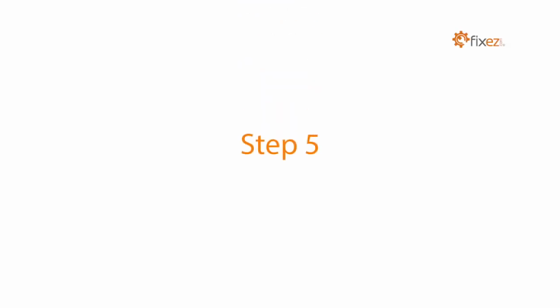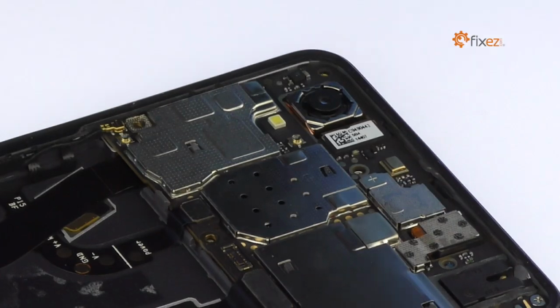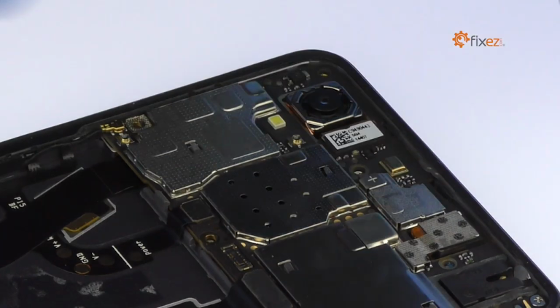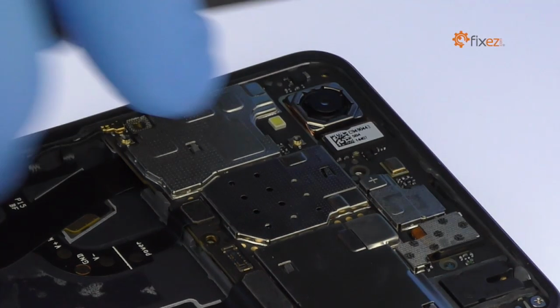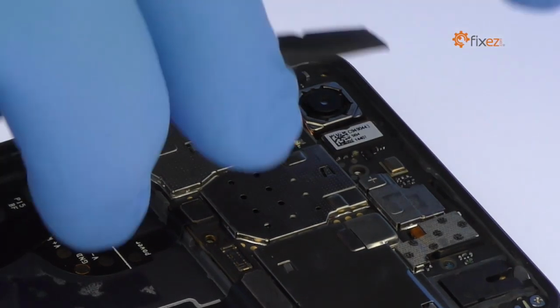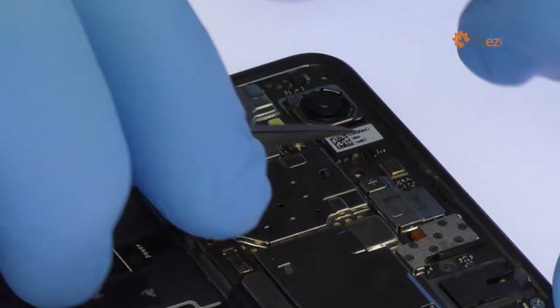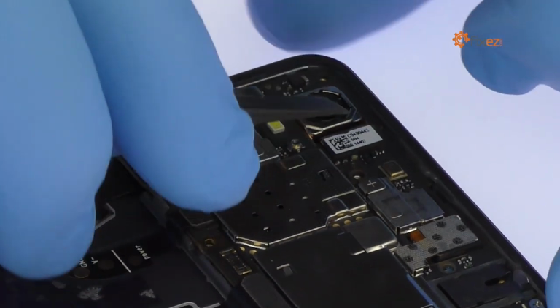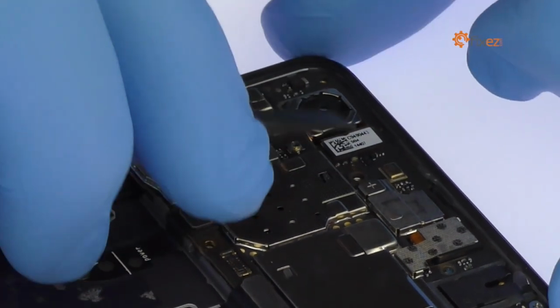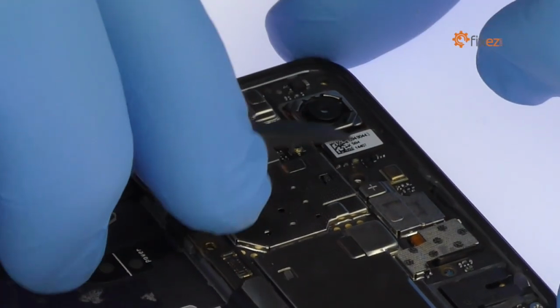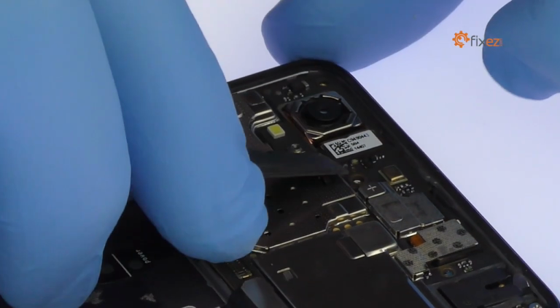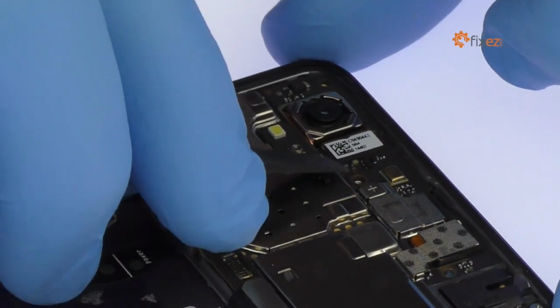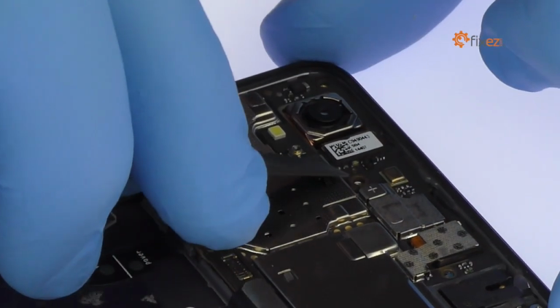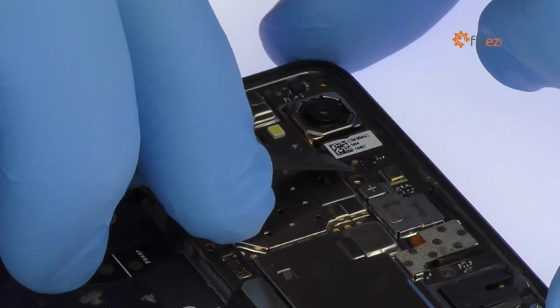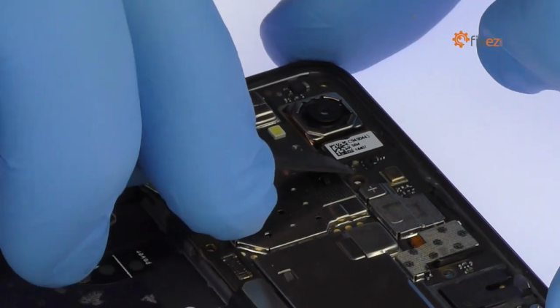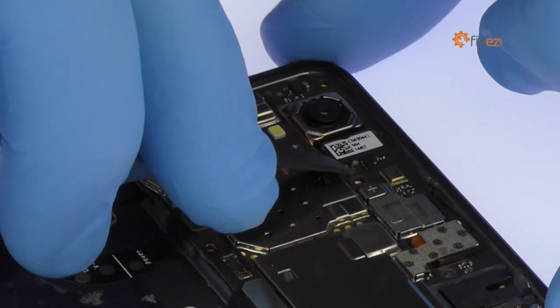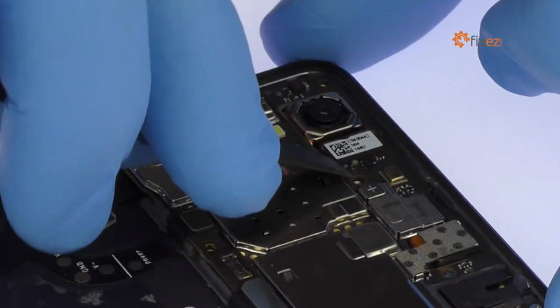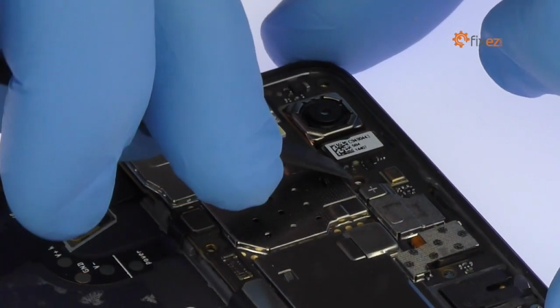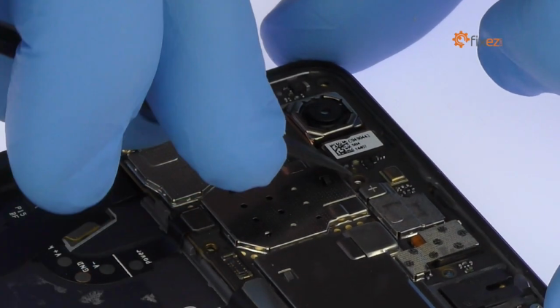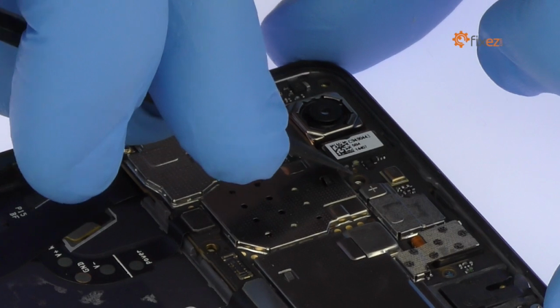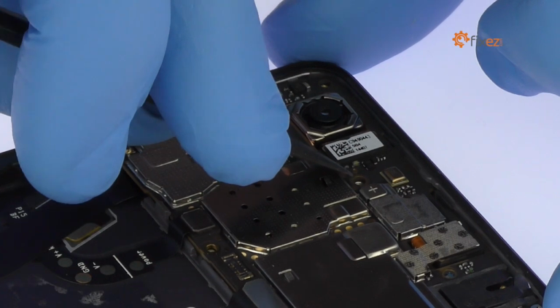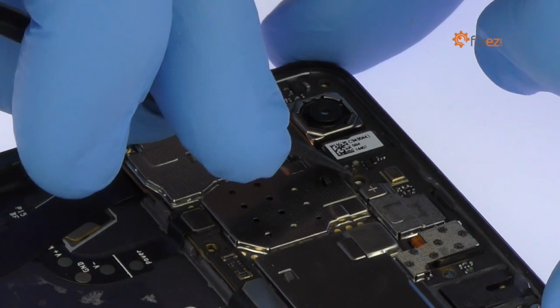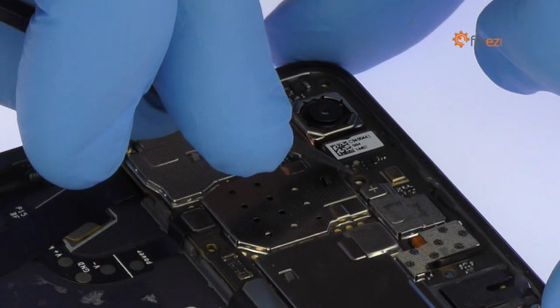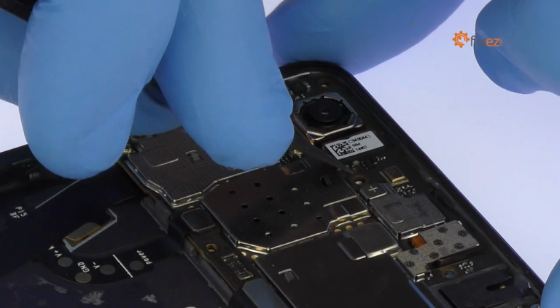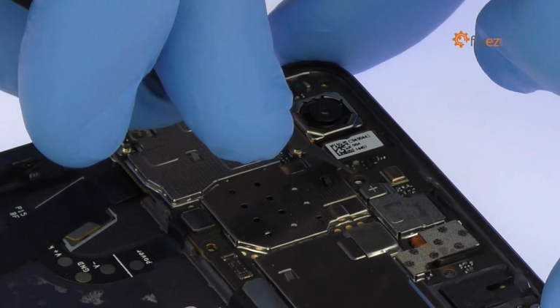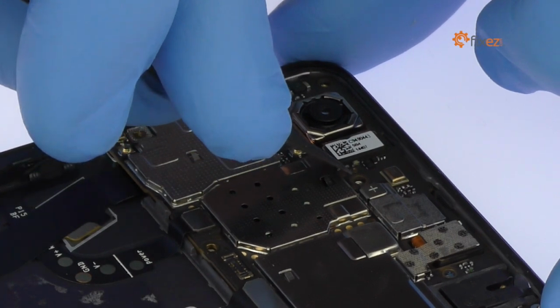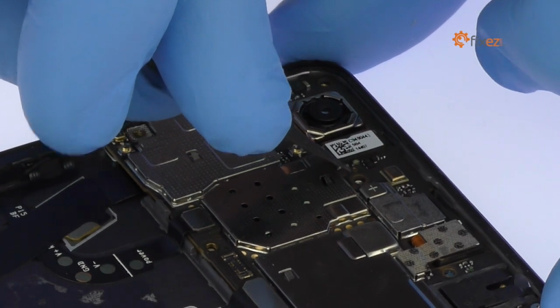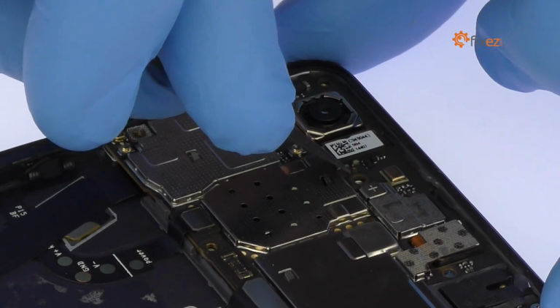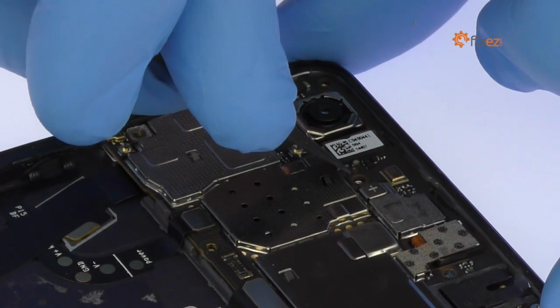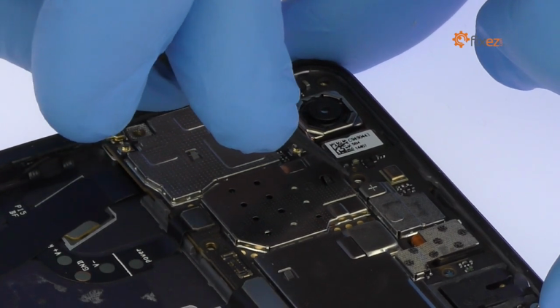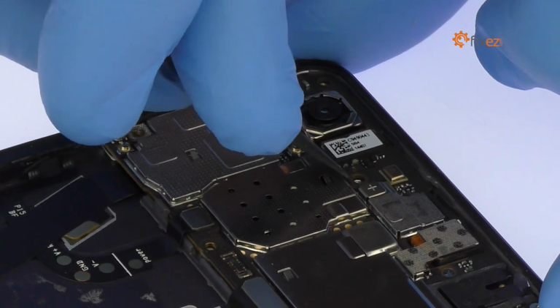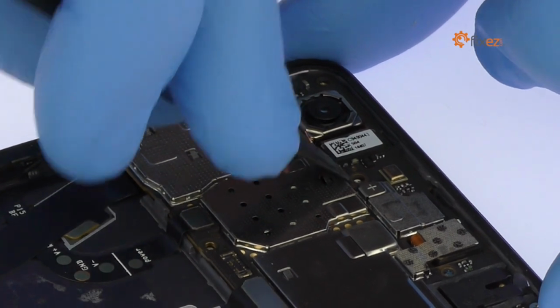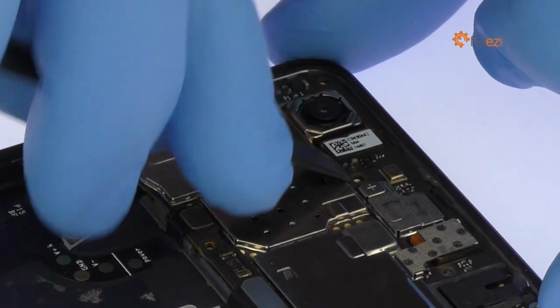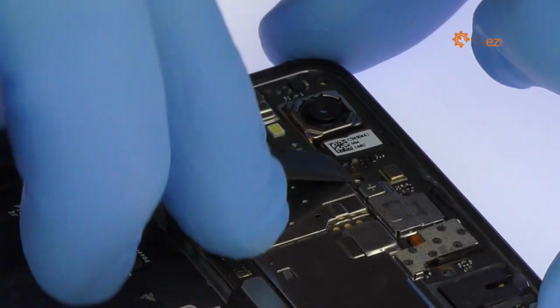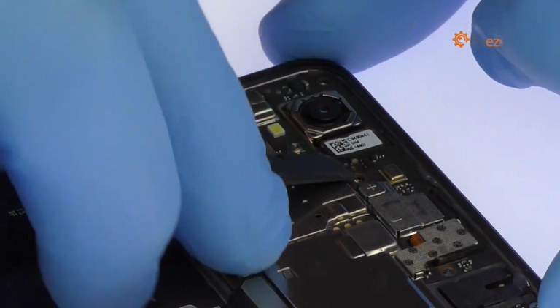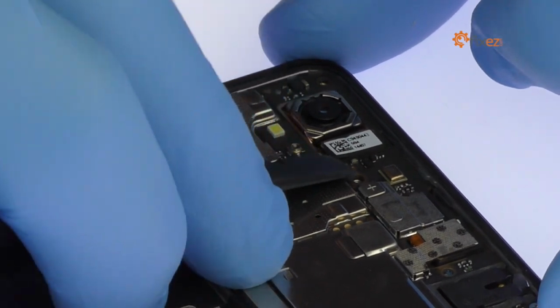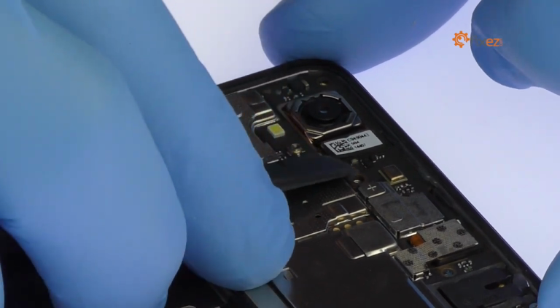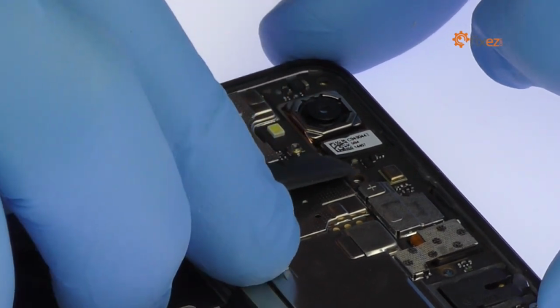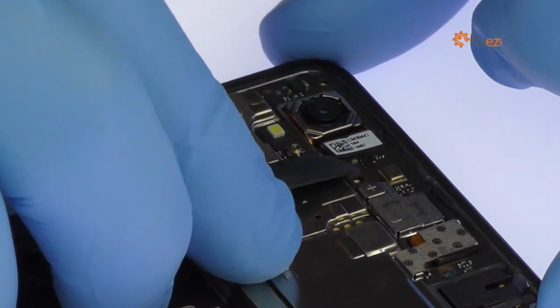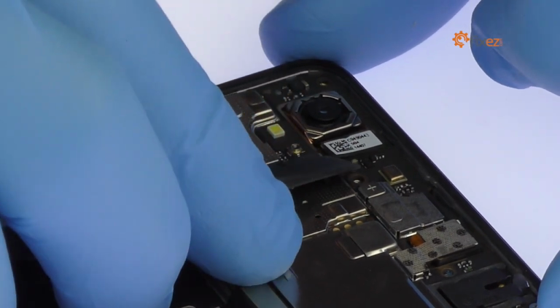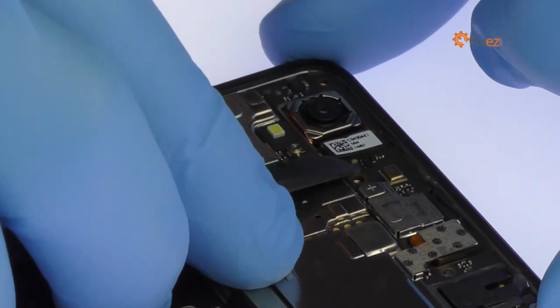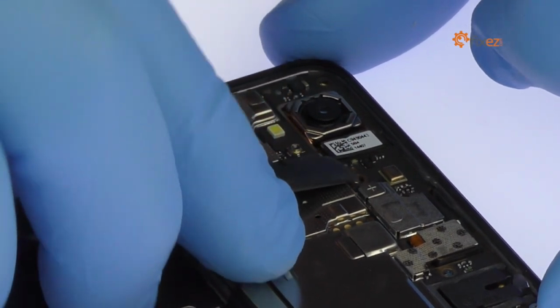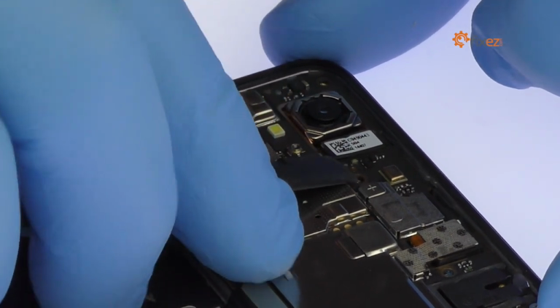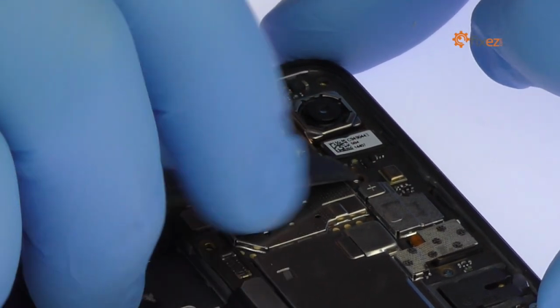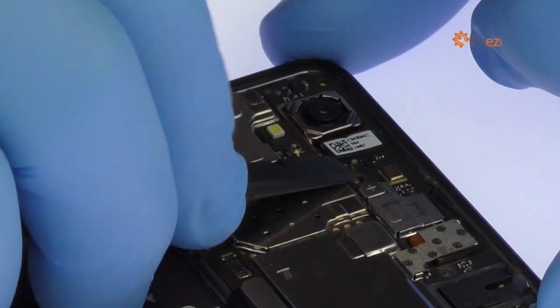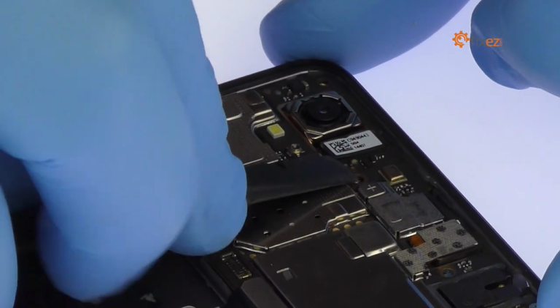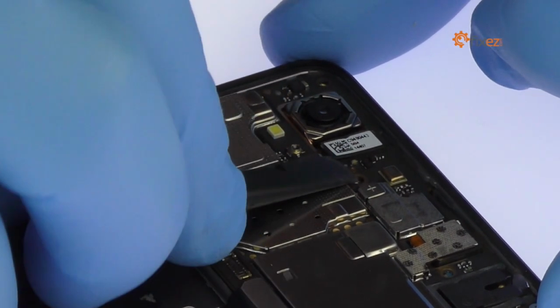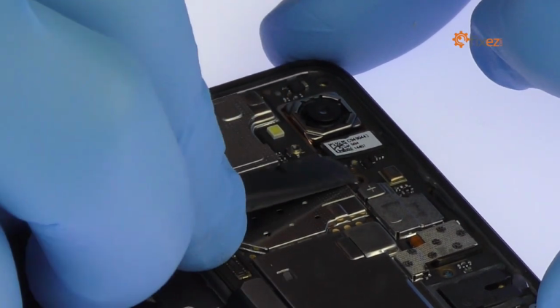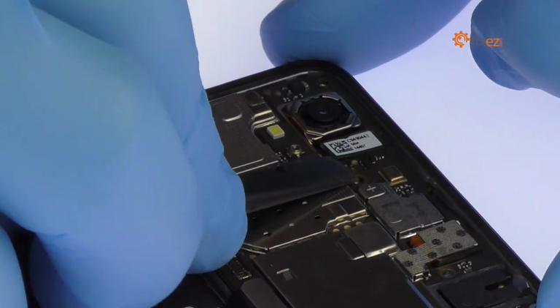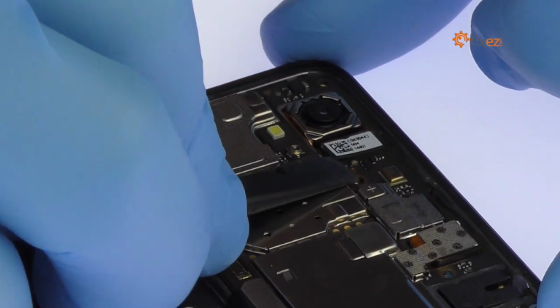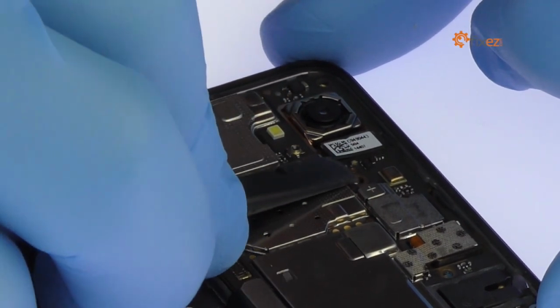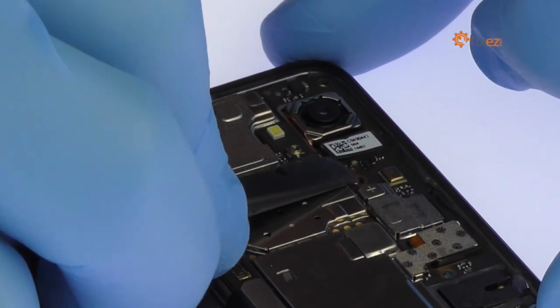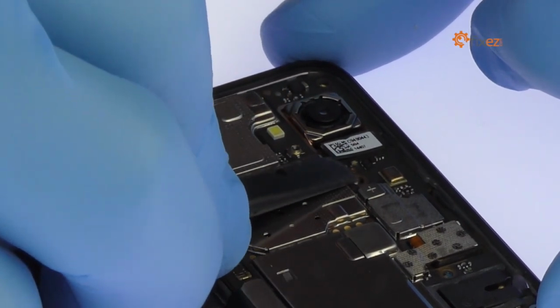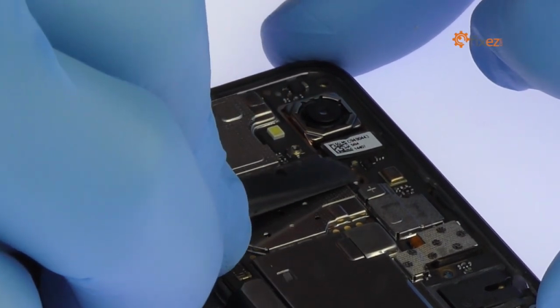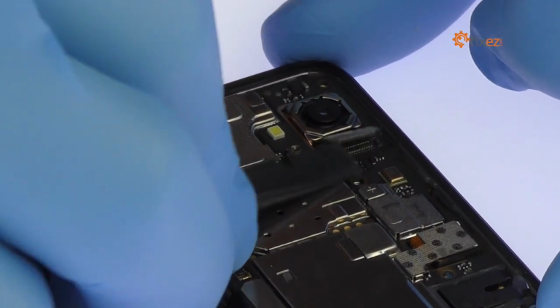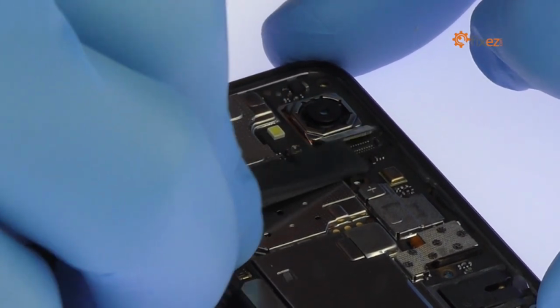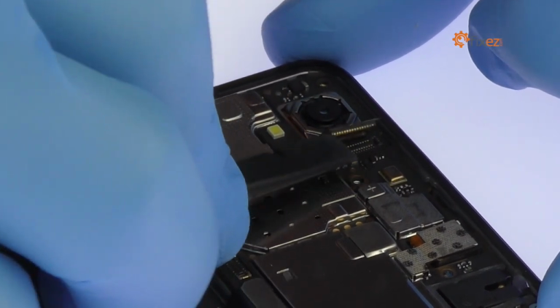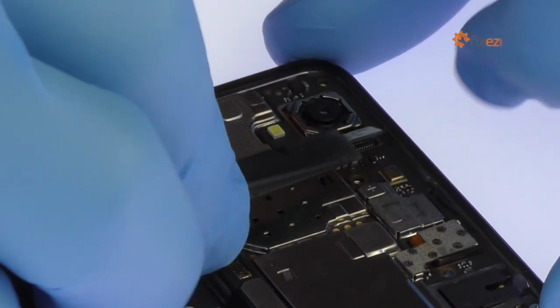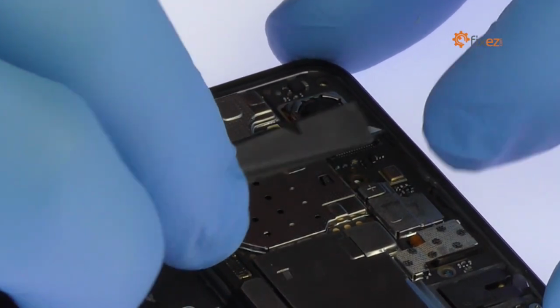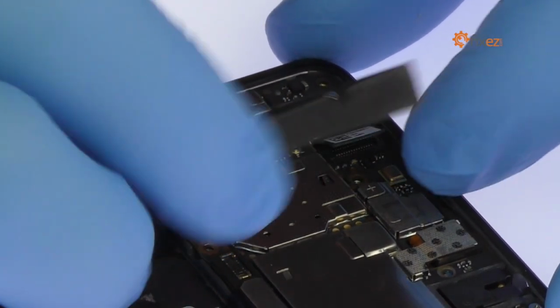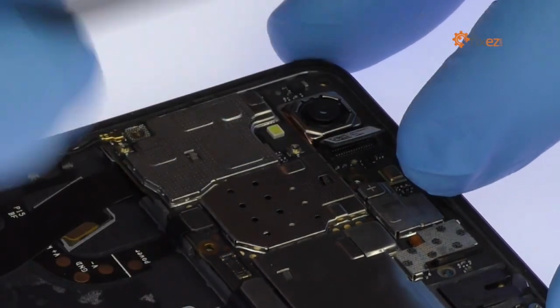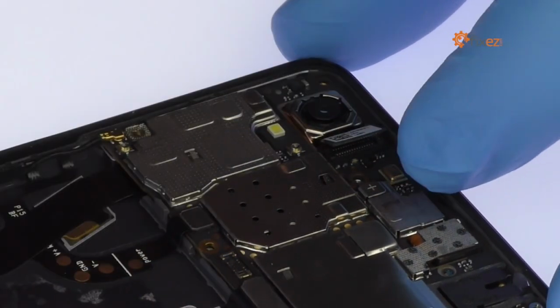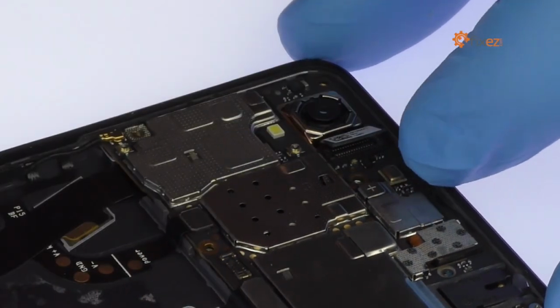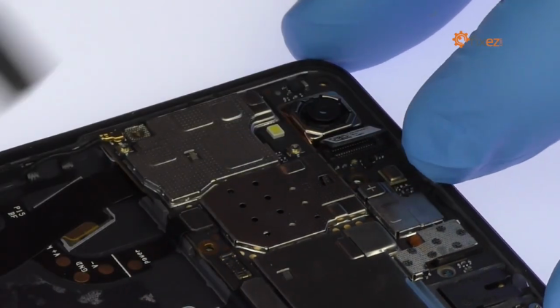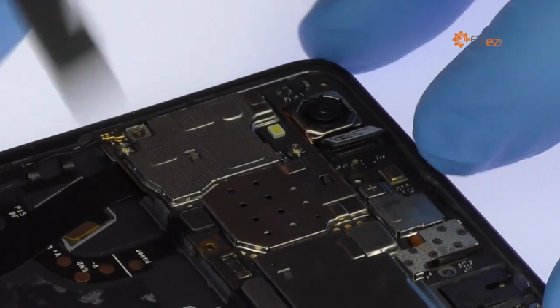Use the spudger to disconnect the 13-megapixel OnePlus X rear-facing camera from the motherboard and then remove it from the phone.